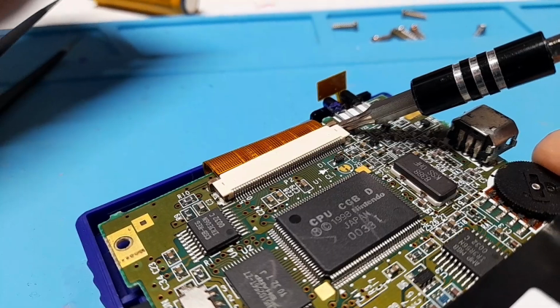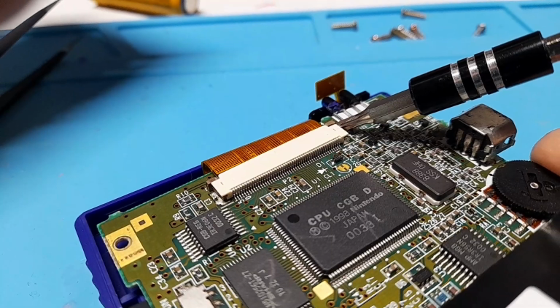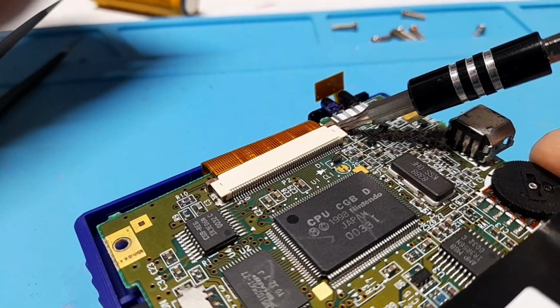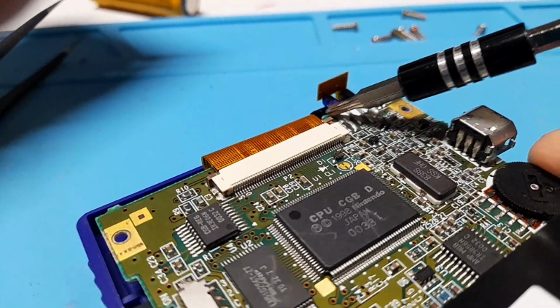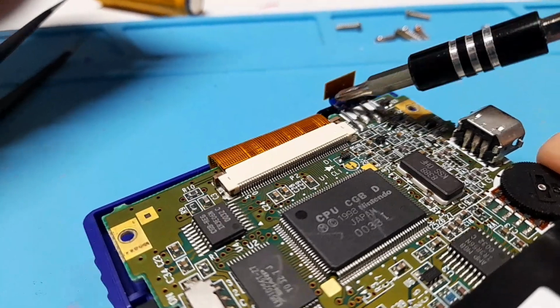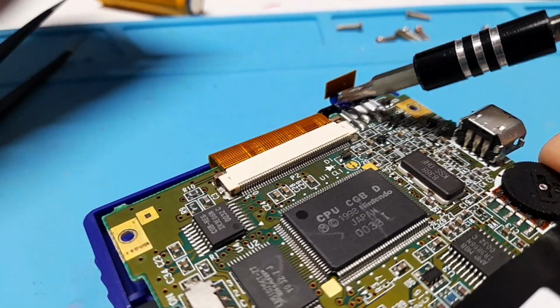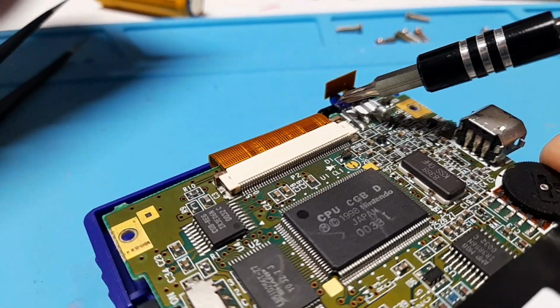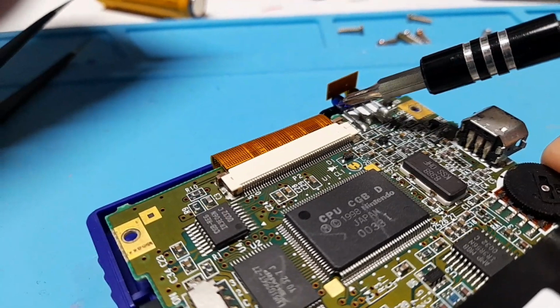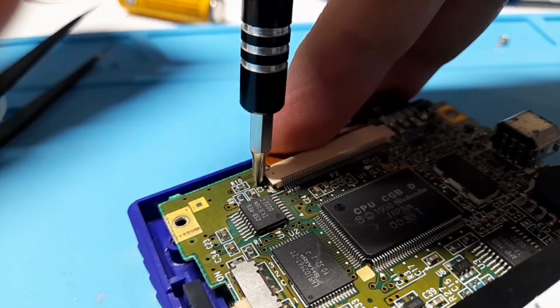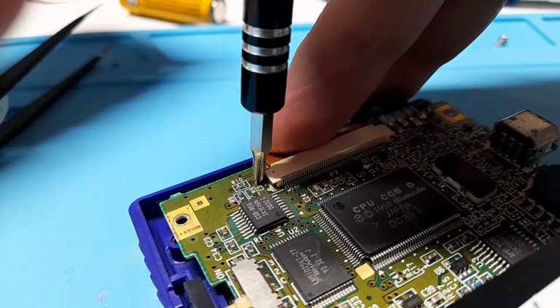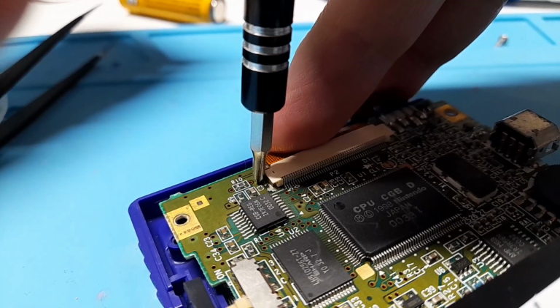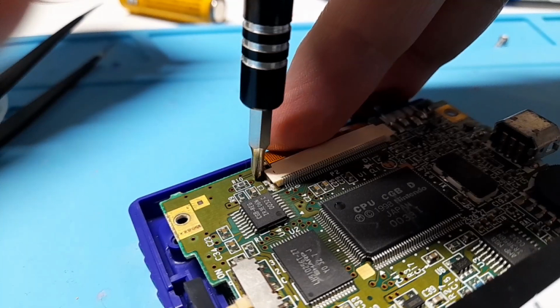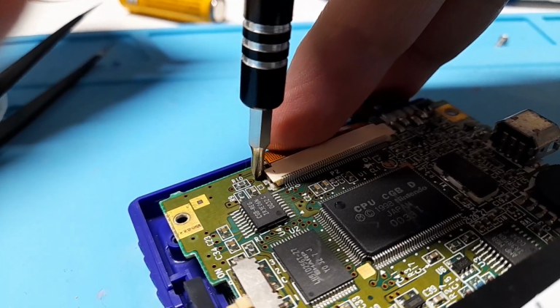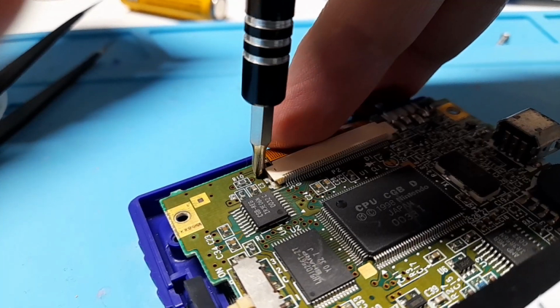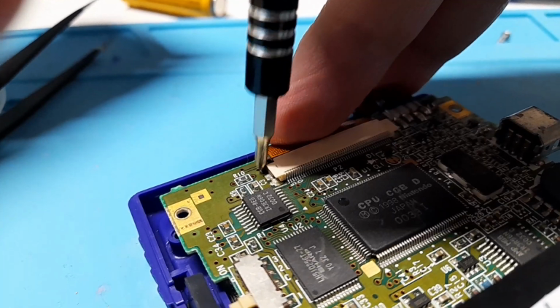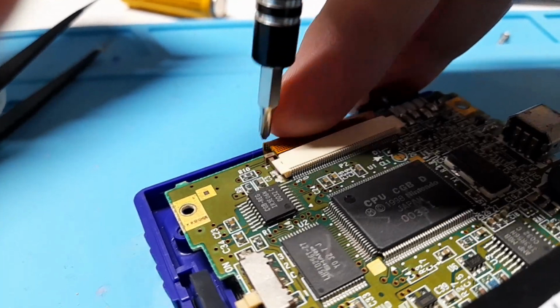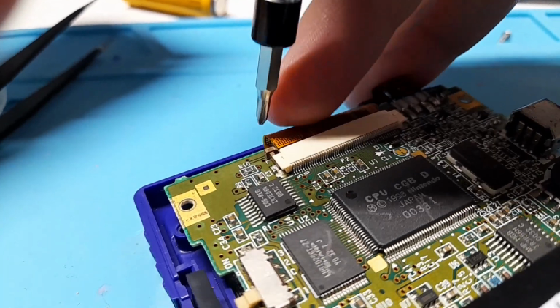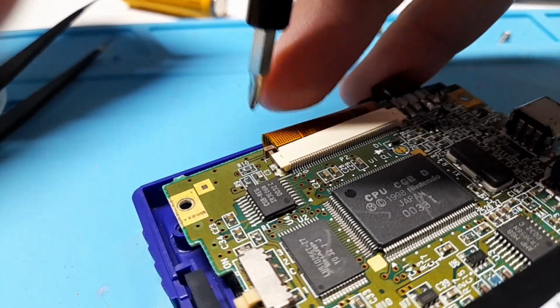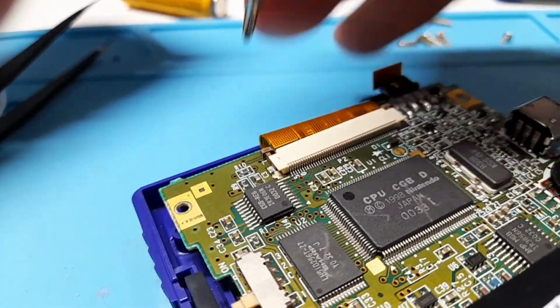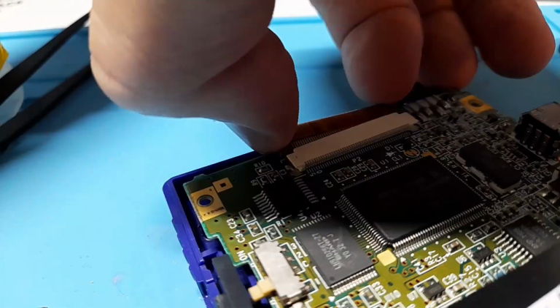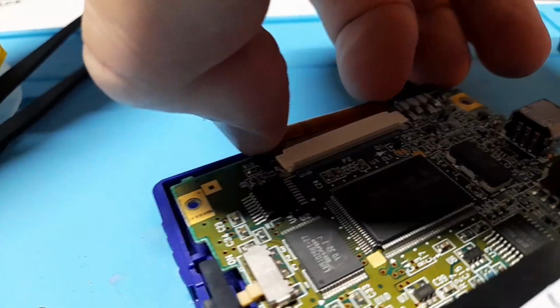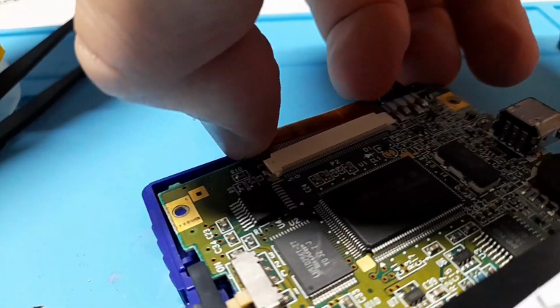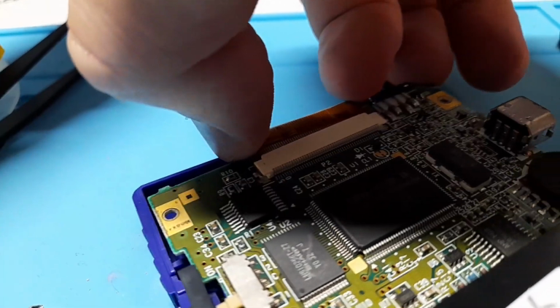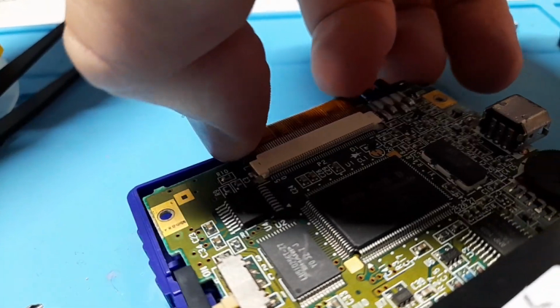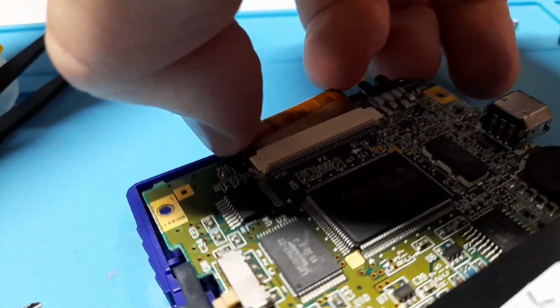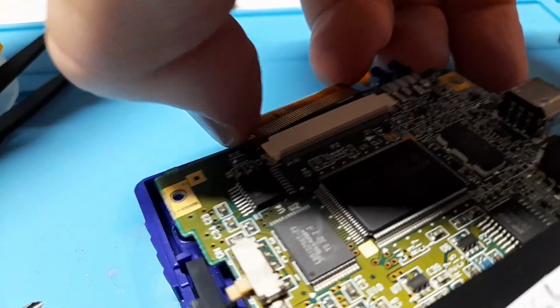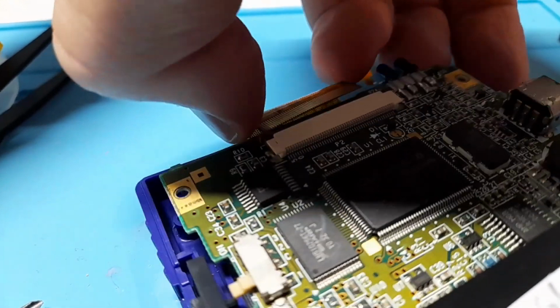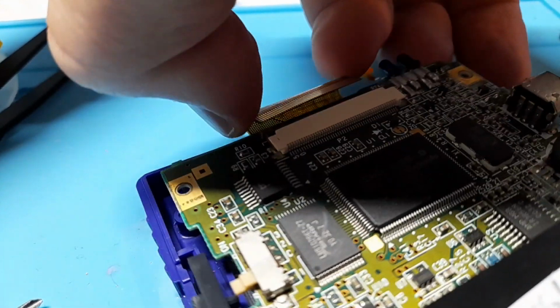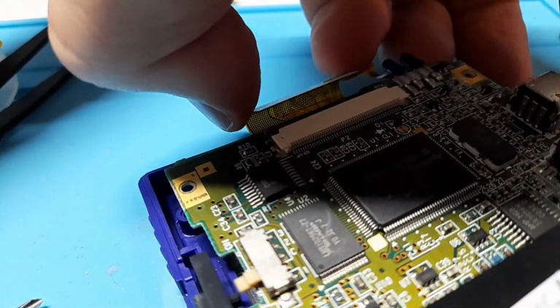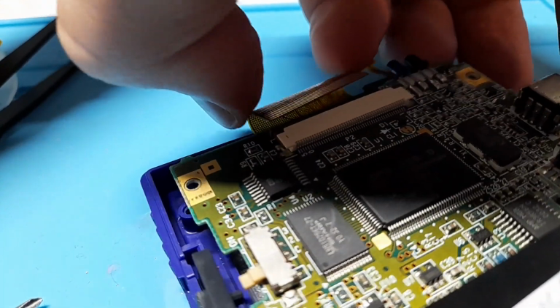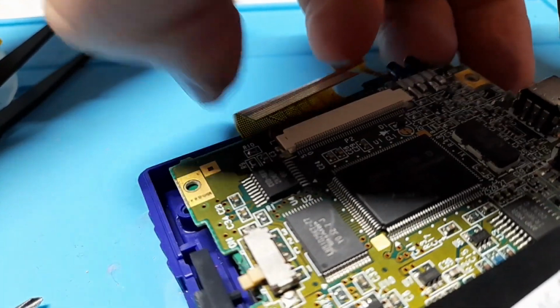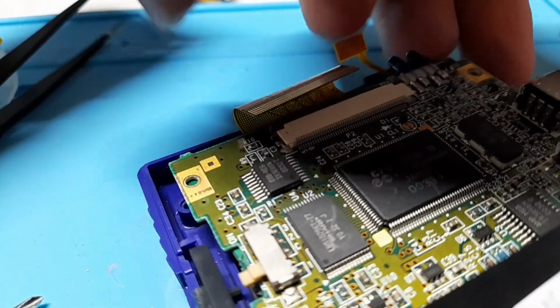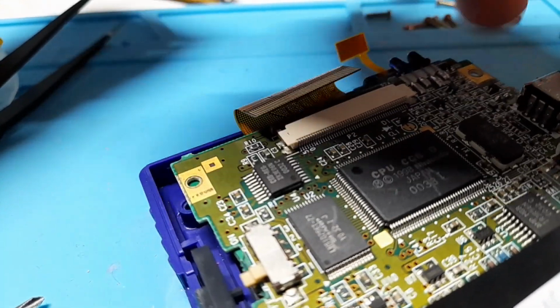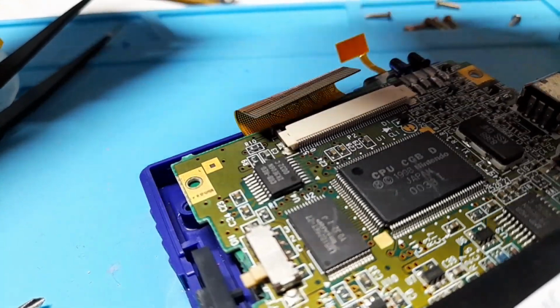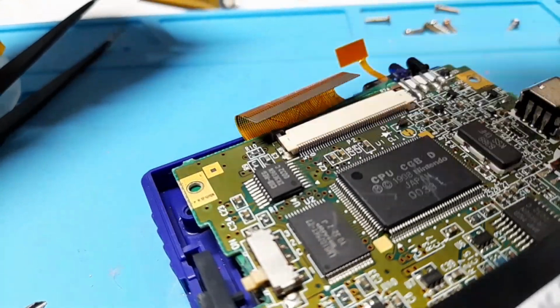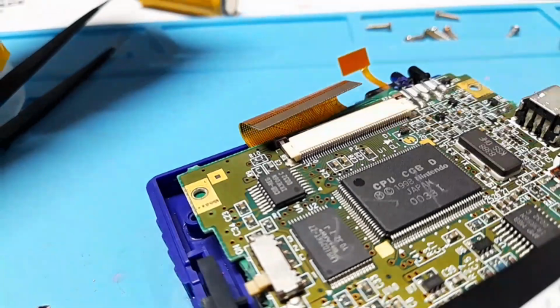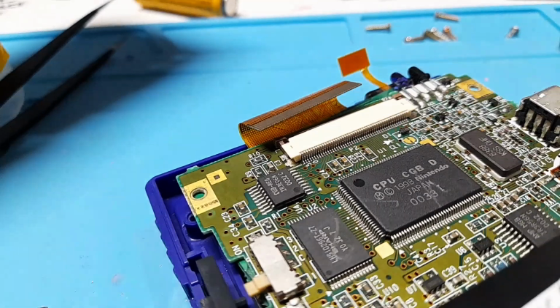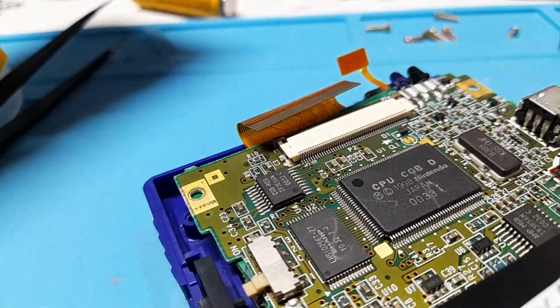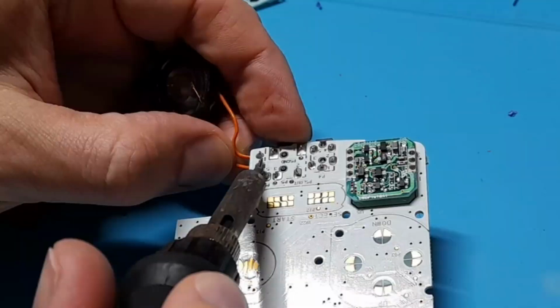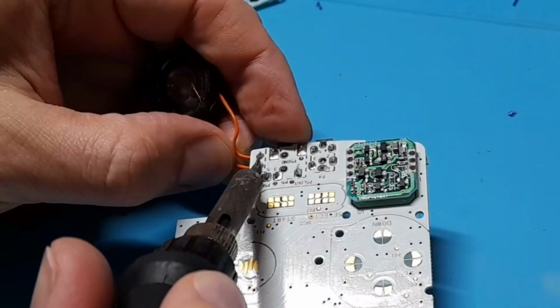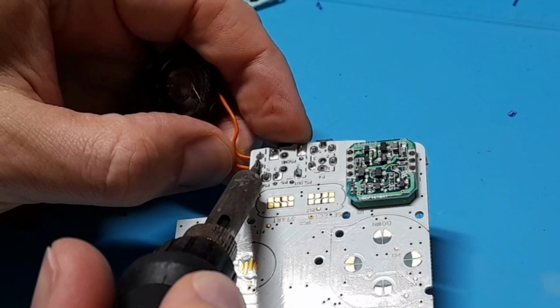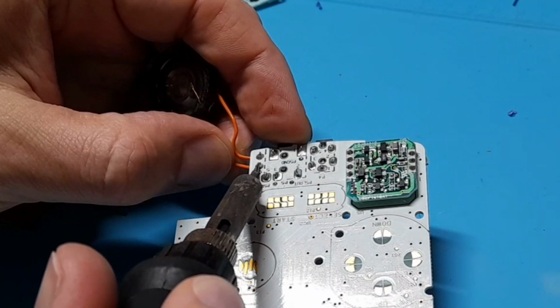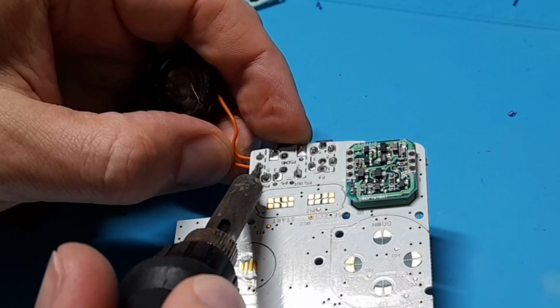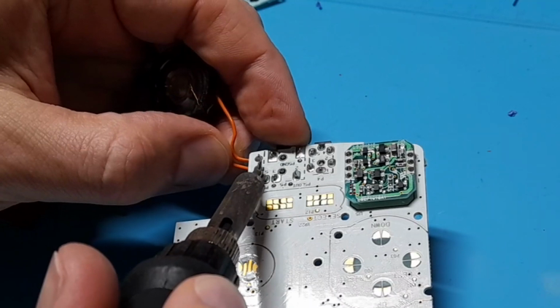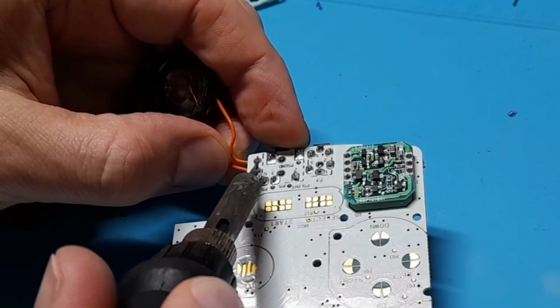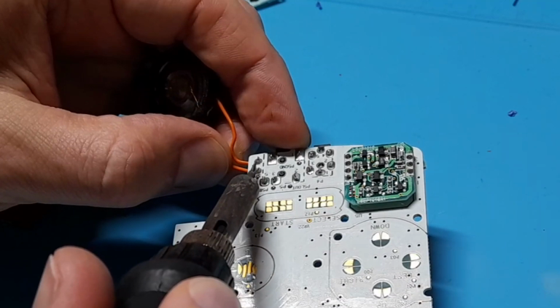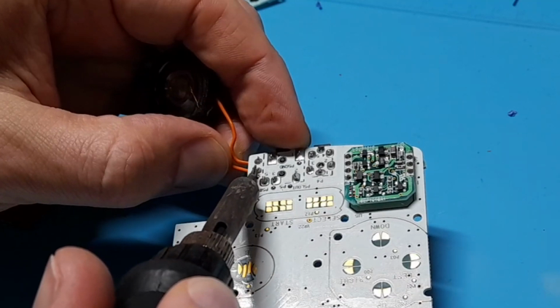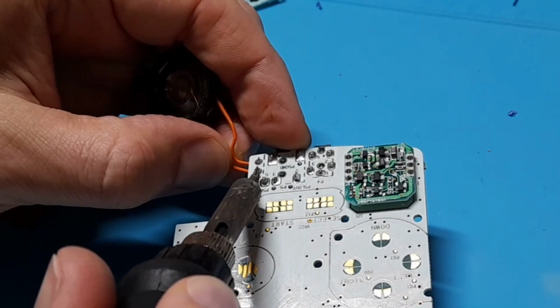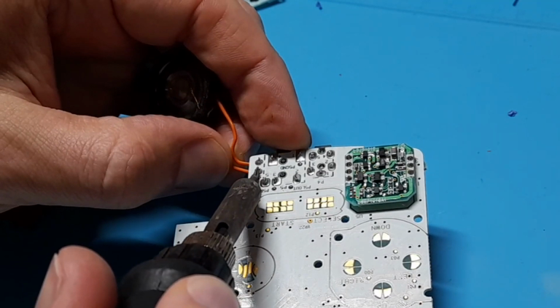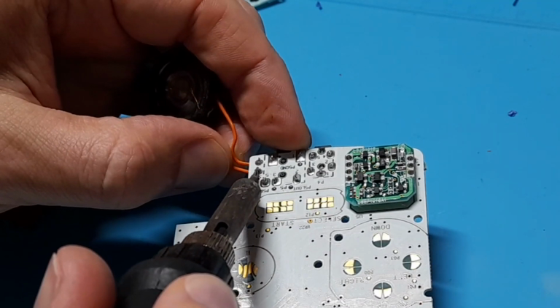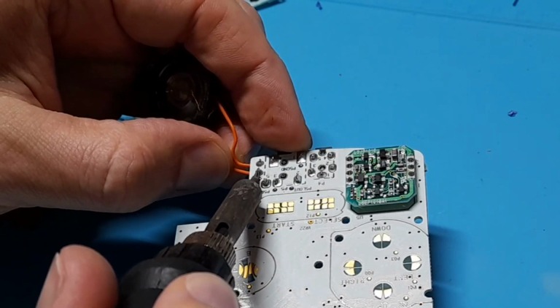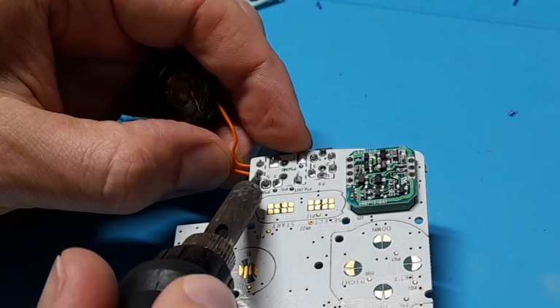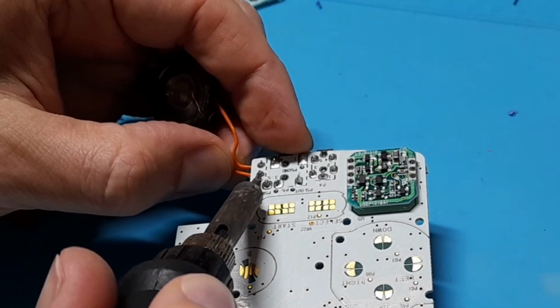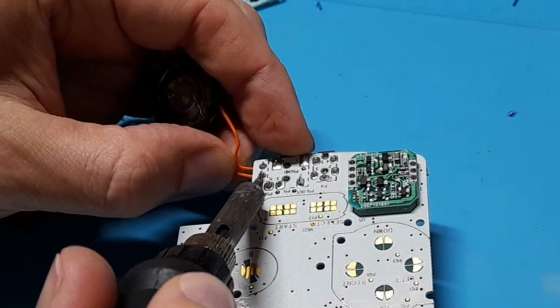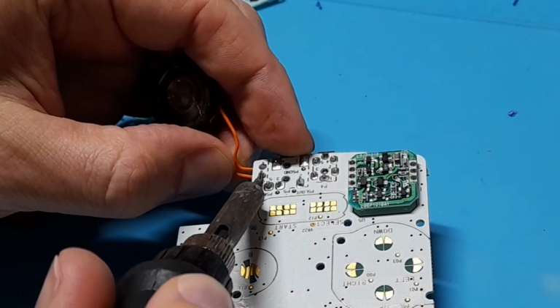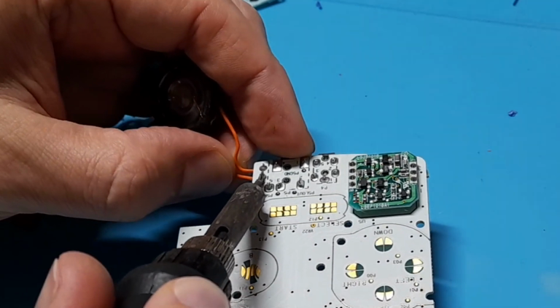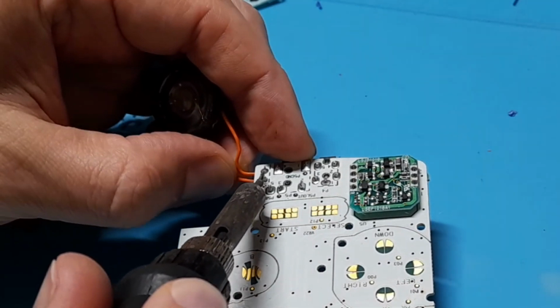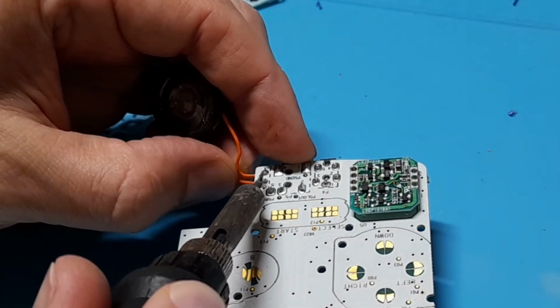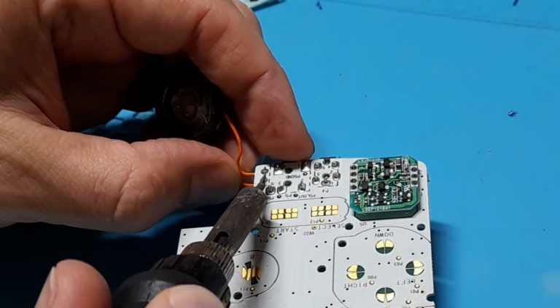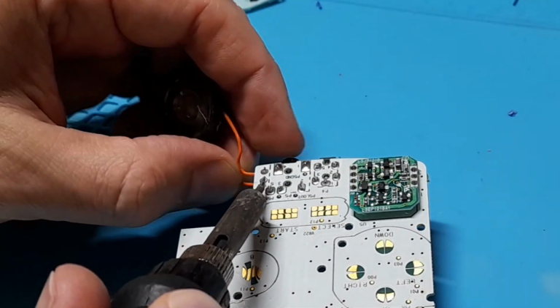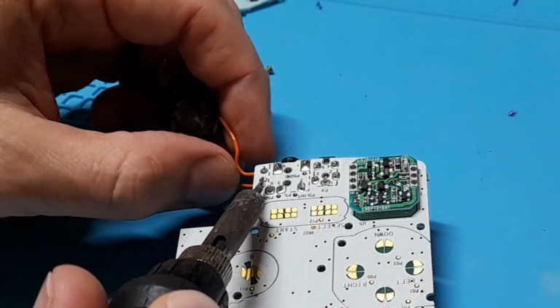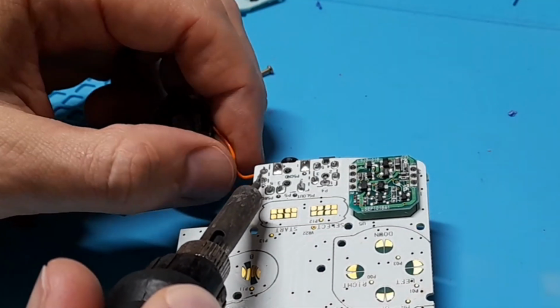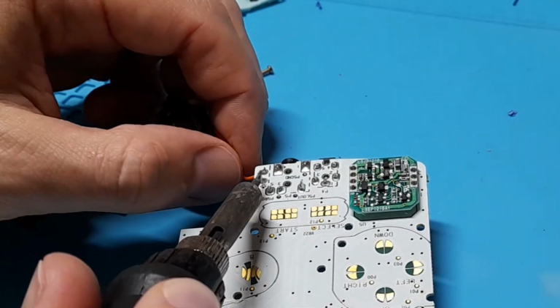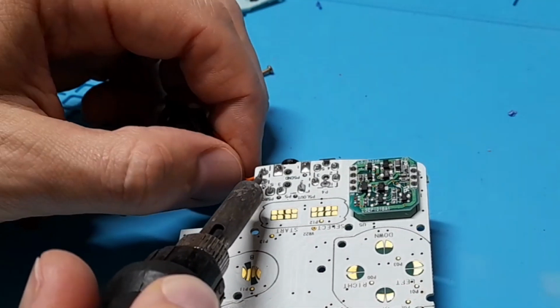You'll have to disconnect the screen — push up on these two little tabs and pull out the ribbon cable. Once that's all done you can remove the board and then remove the speaker.